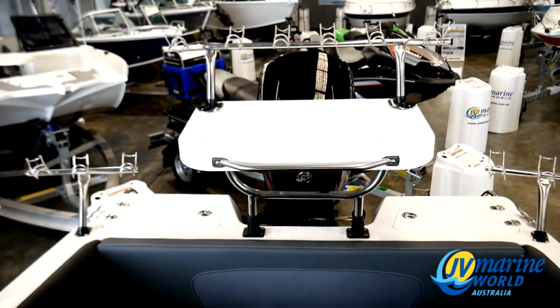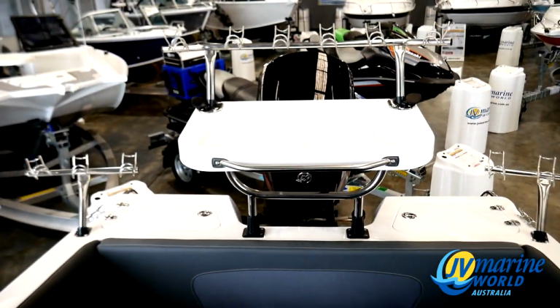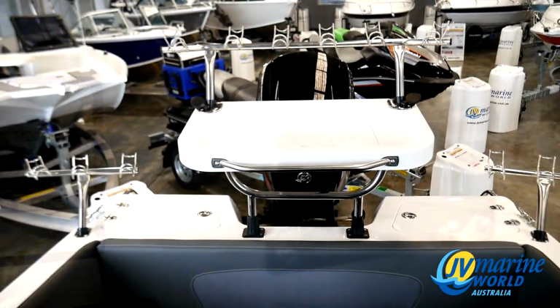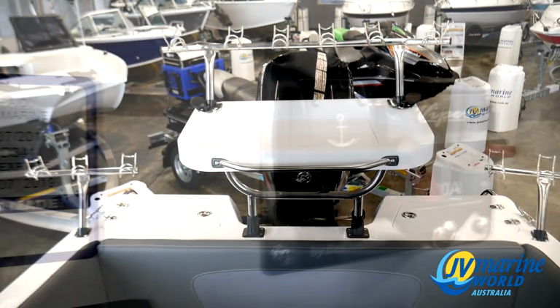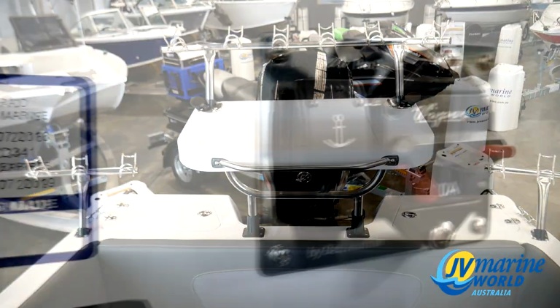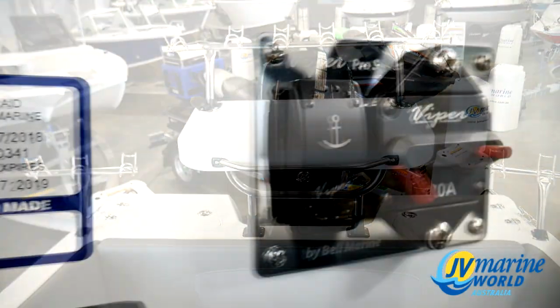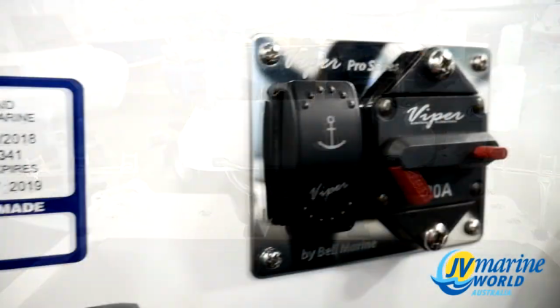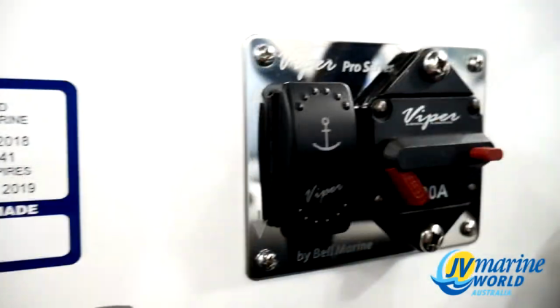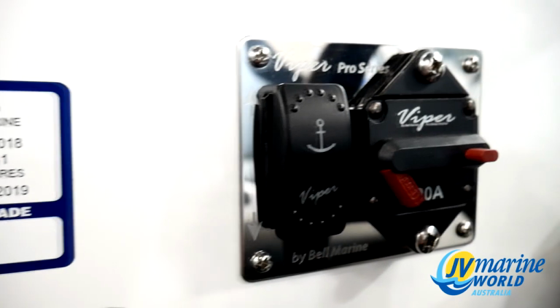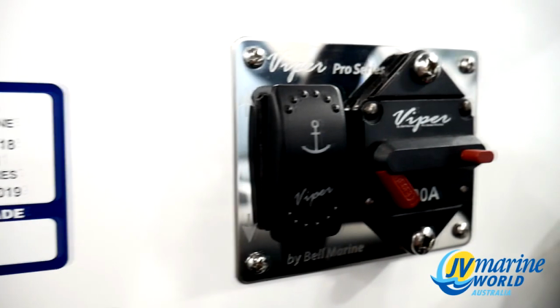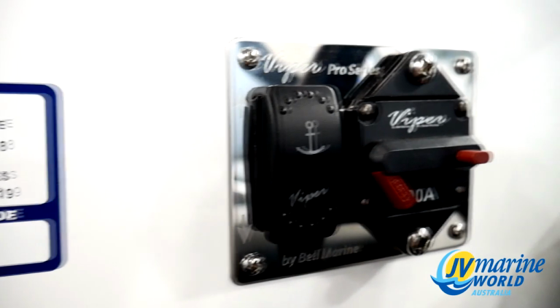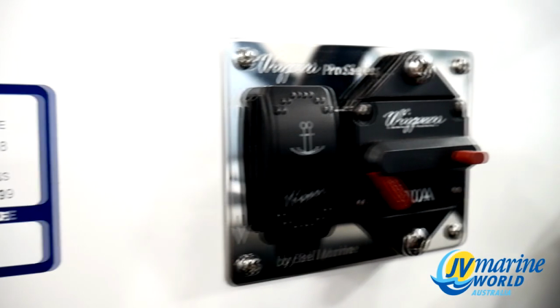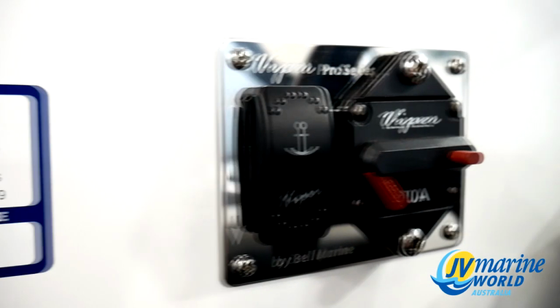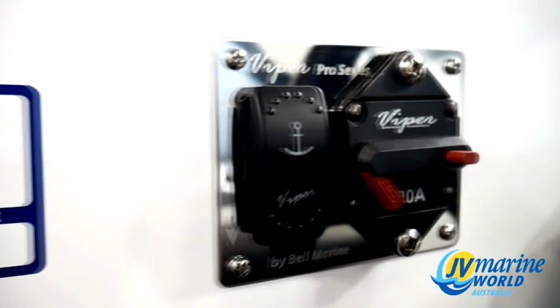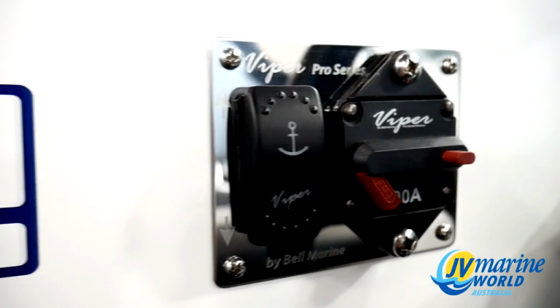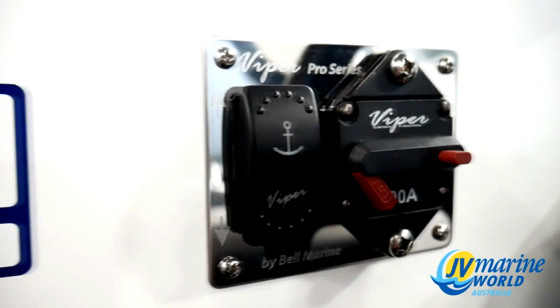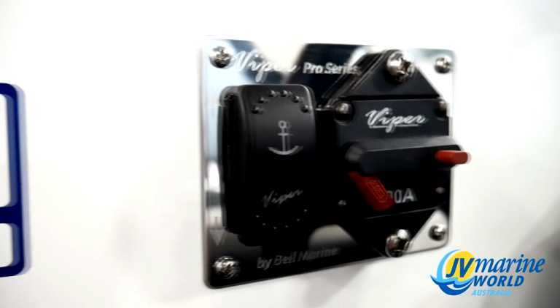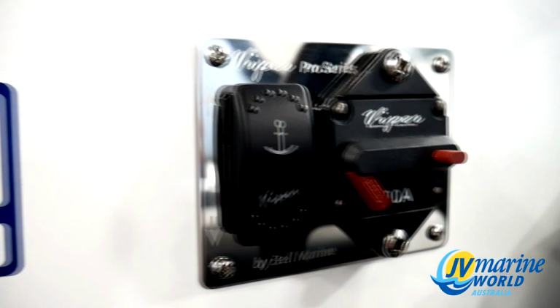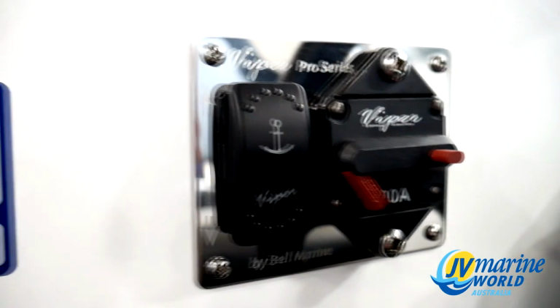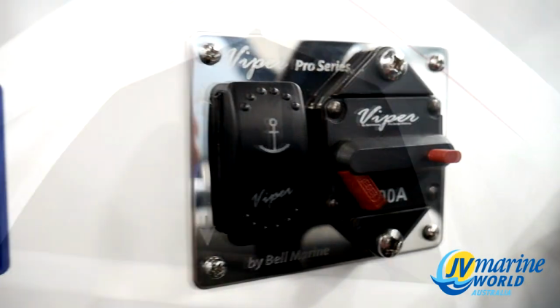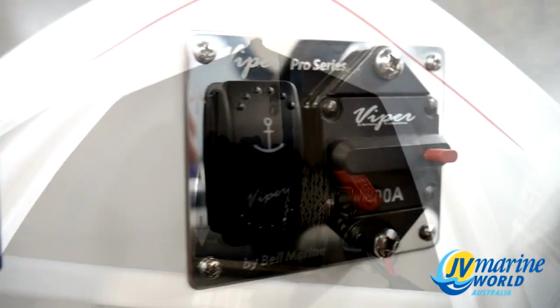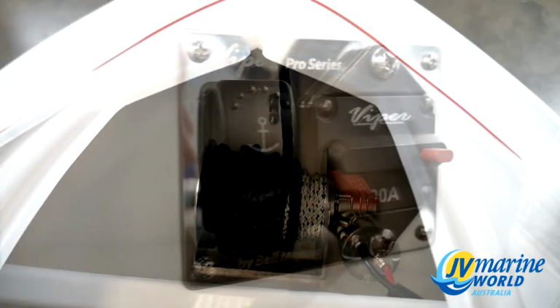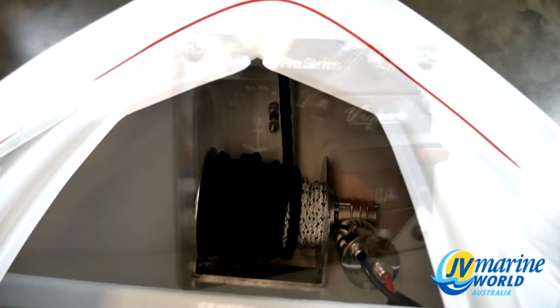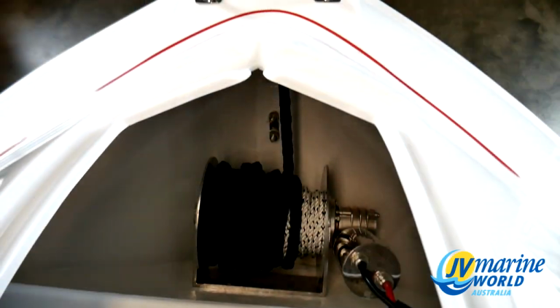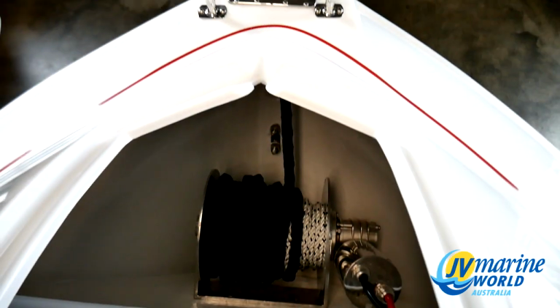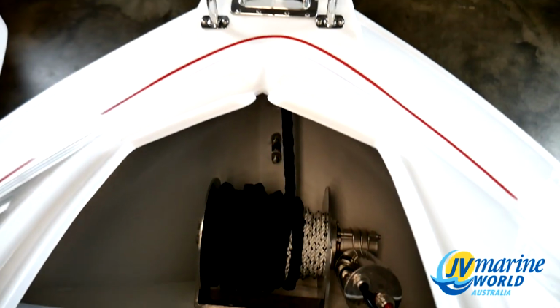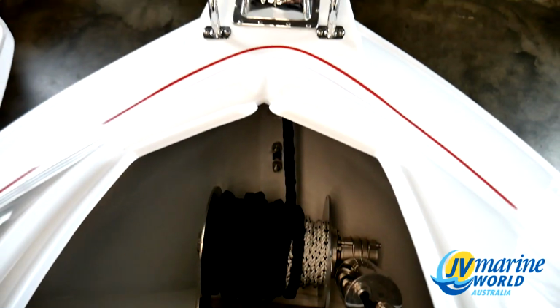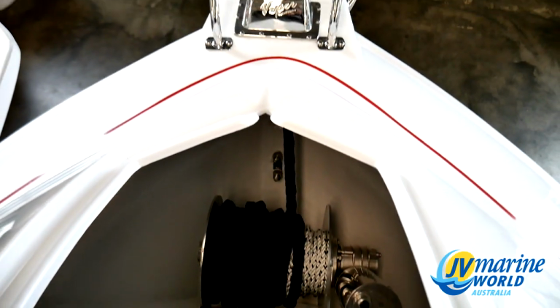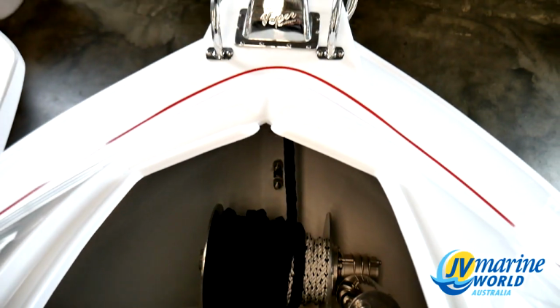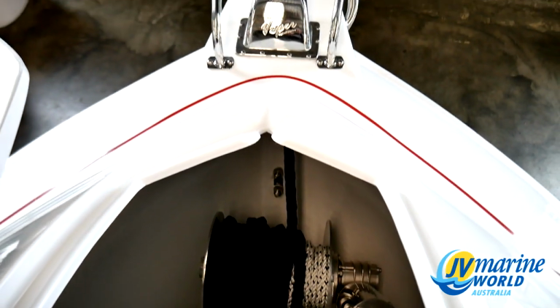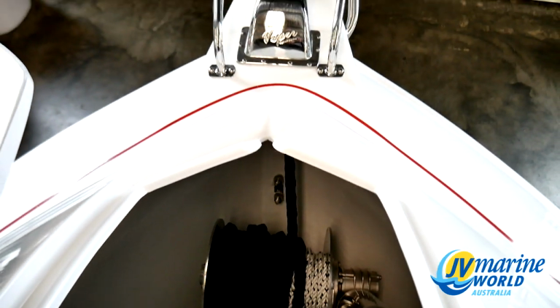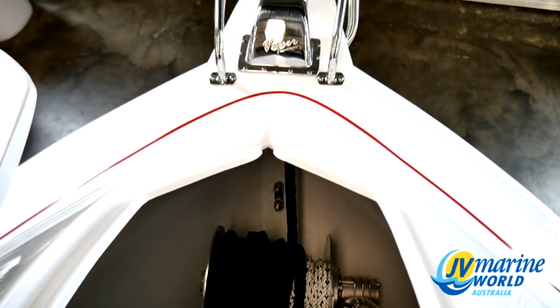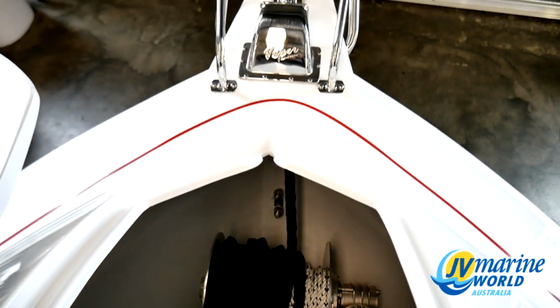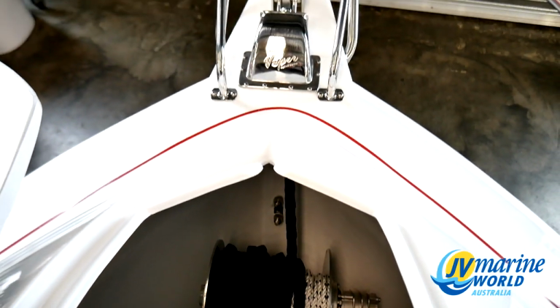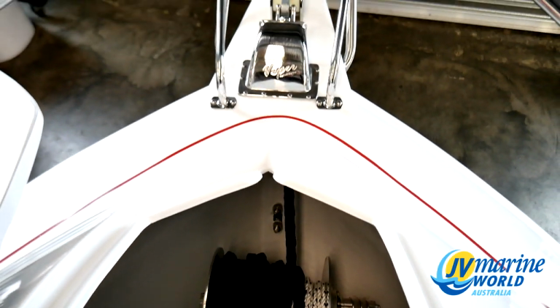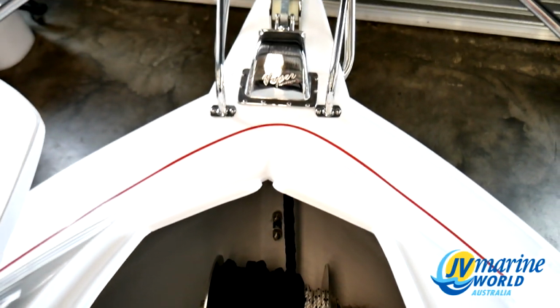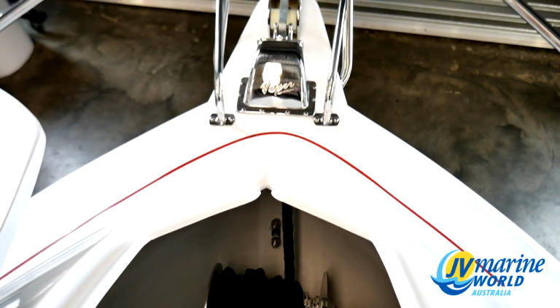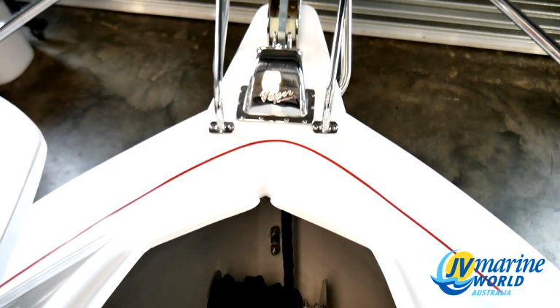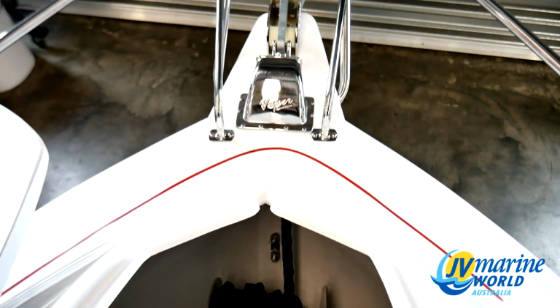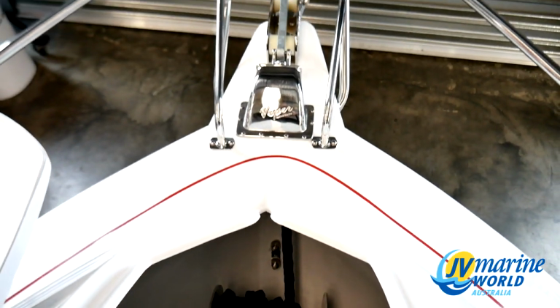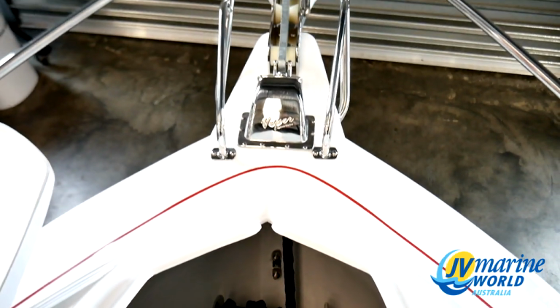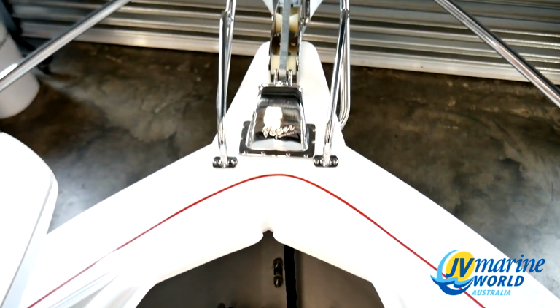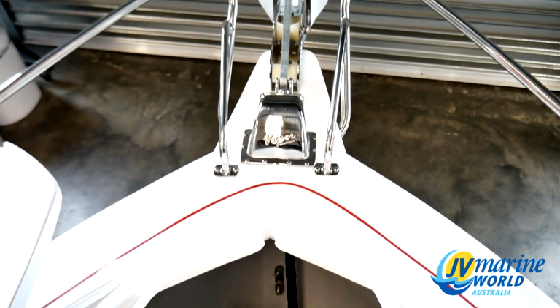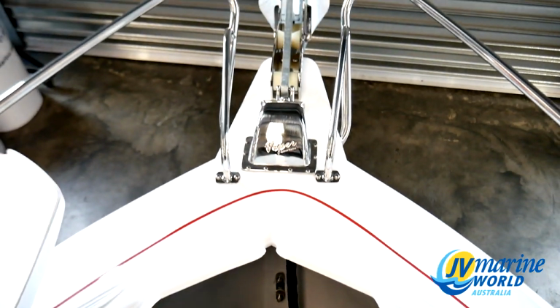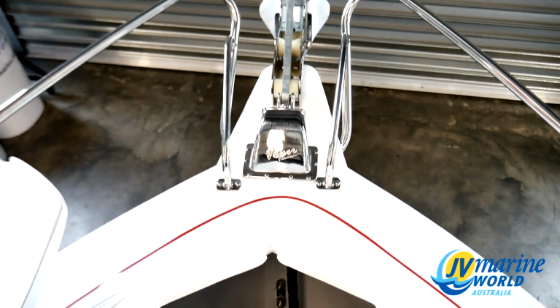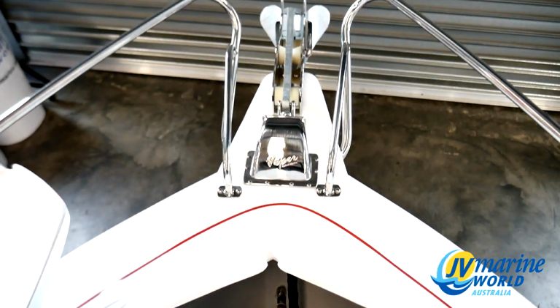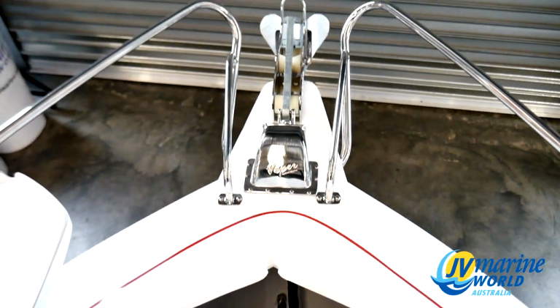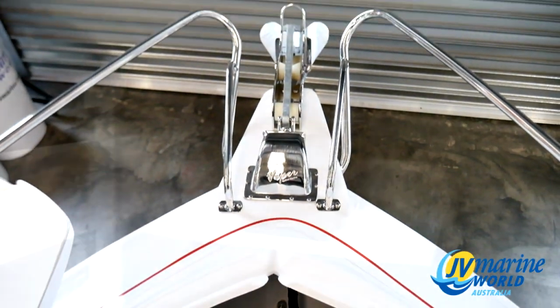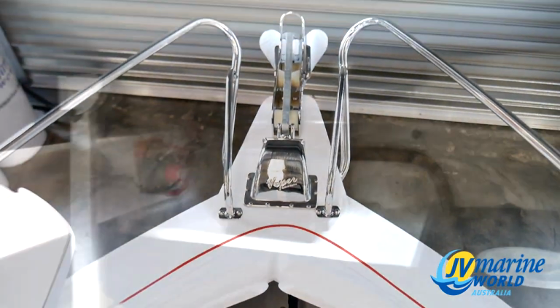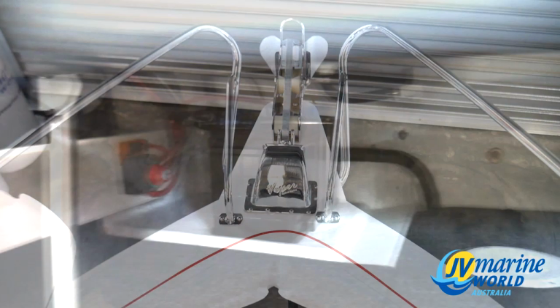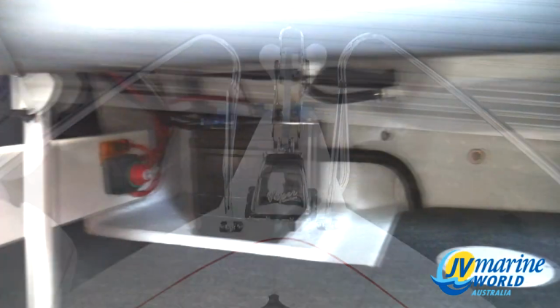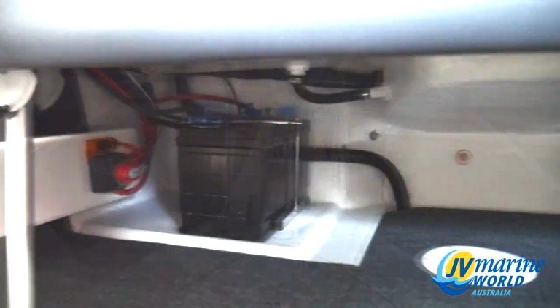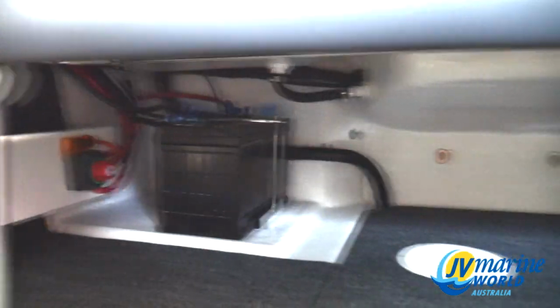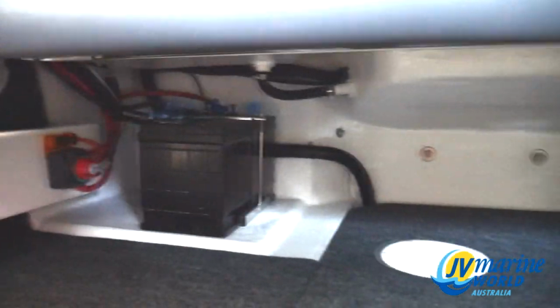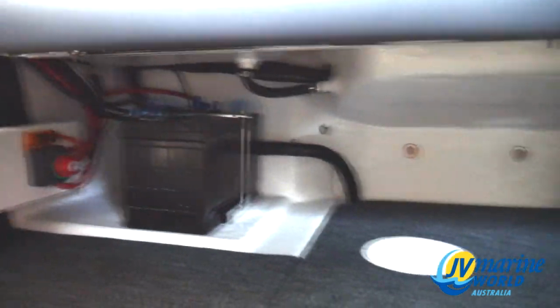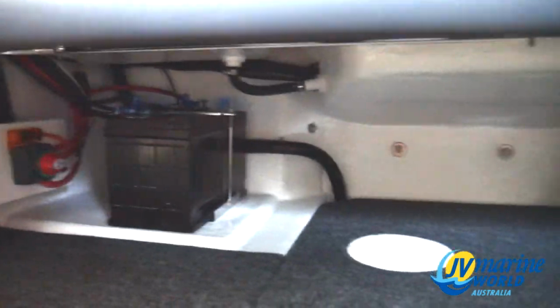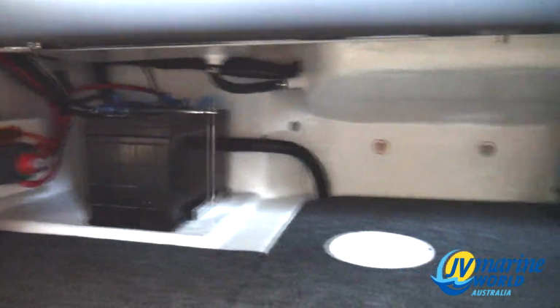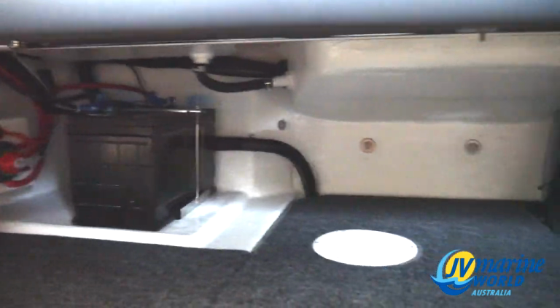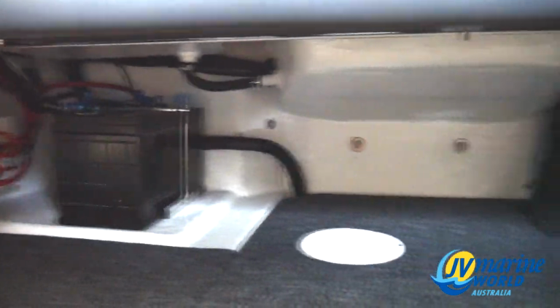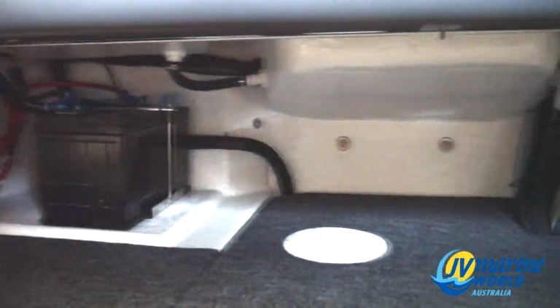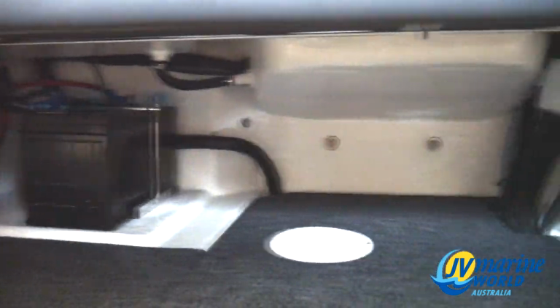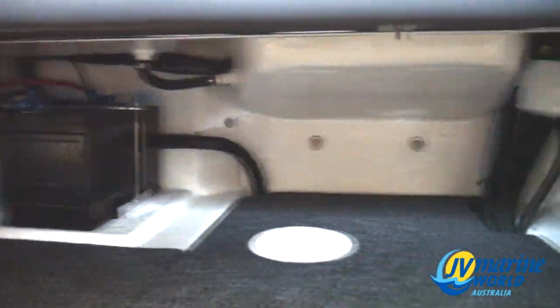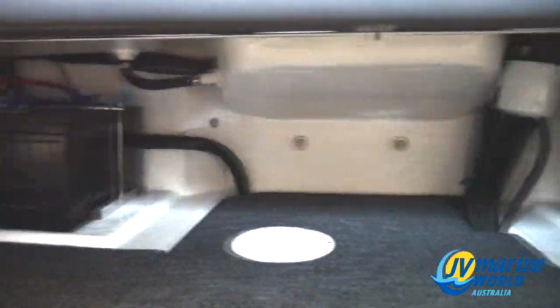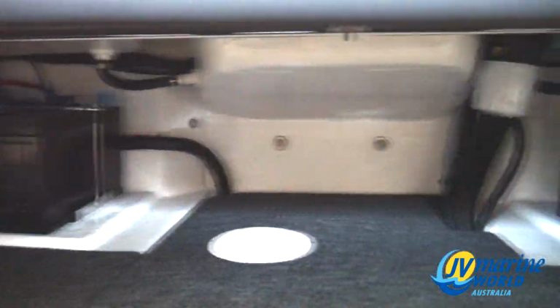He's chosen a Viper electric anchor winch system and as always we fit these up with our dual battery system hidden neatly away under the rear lounge.